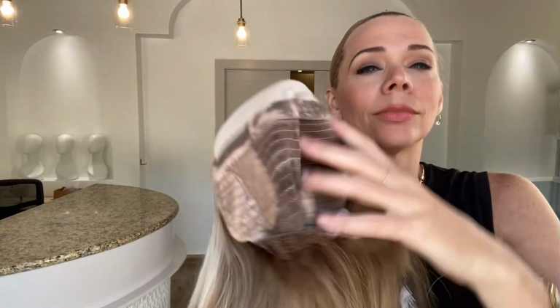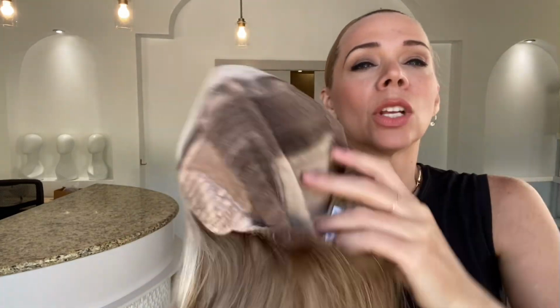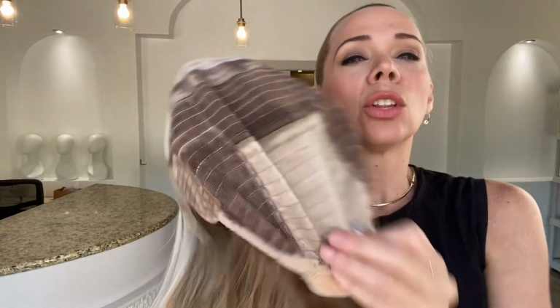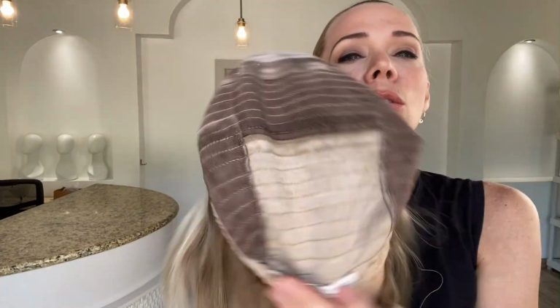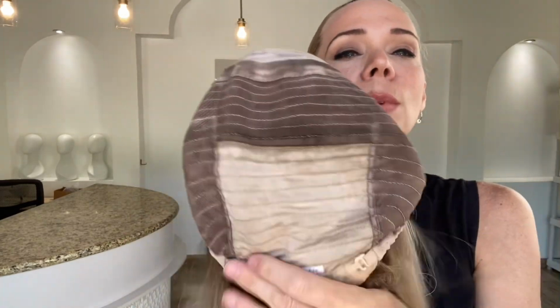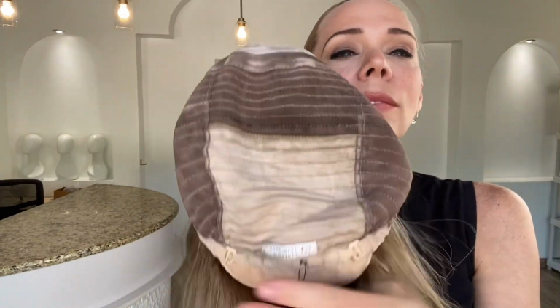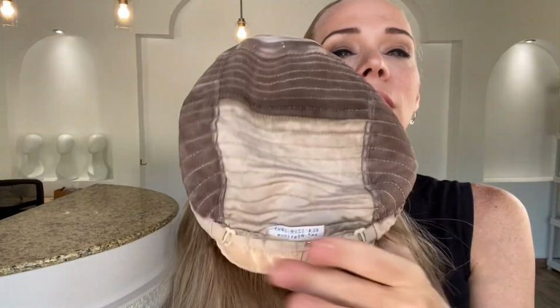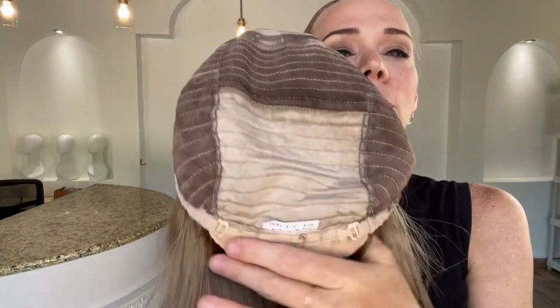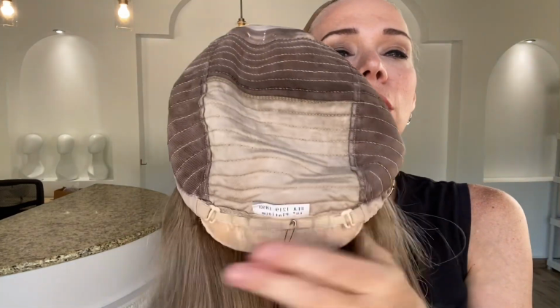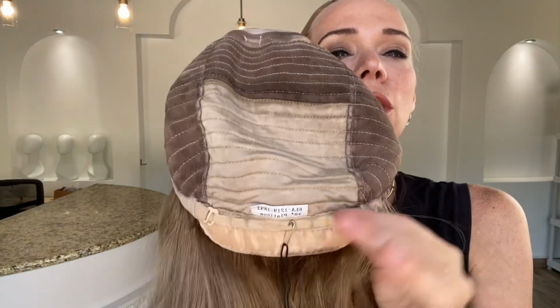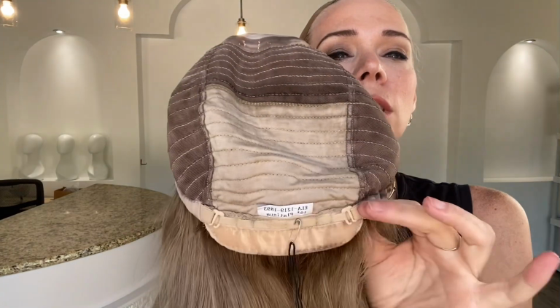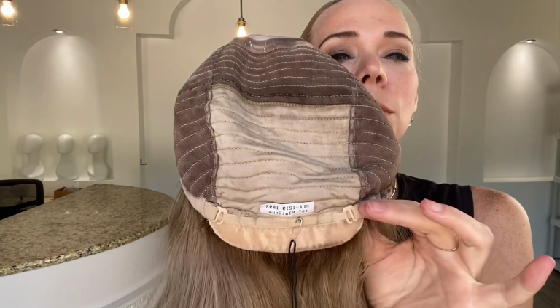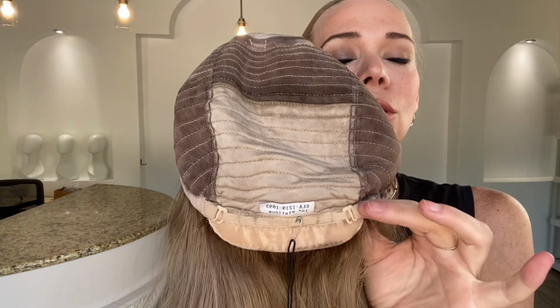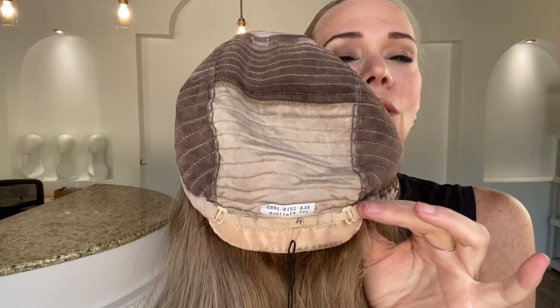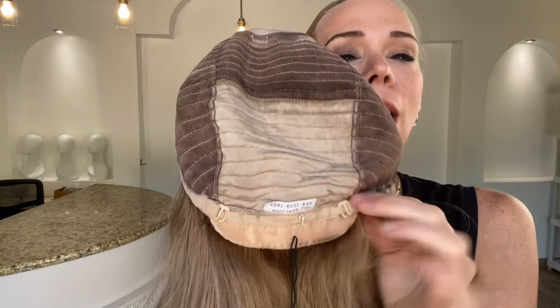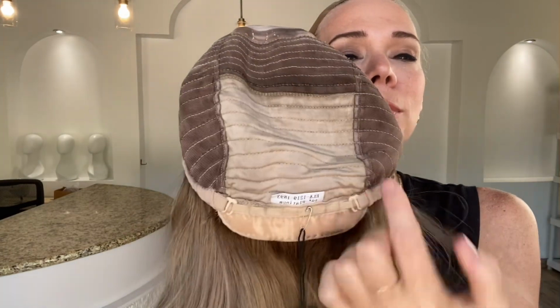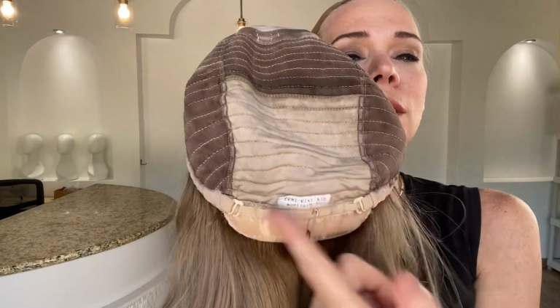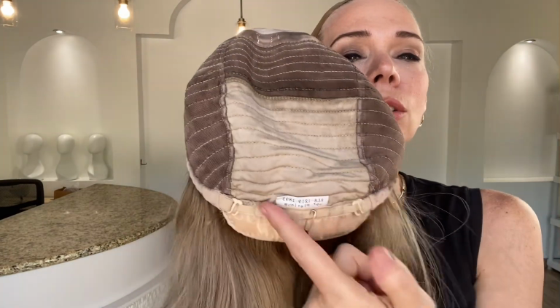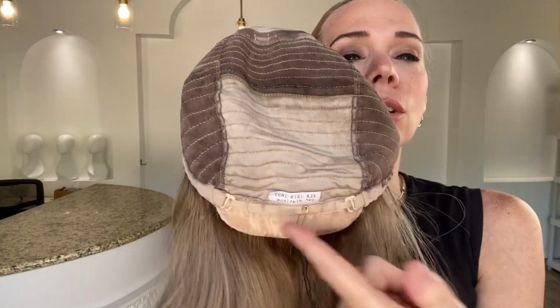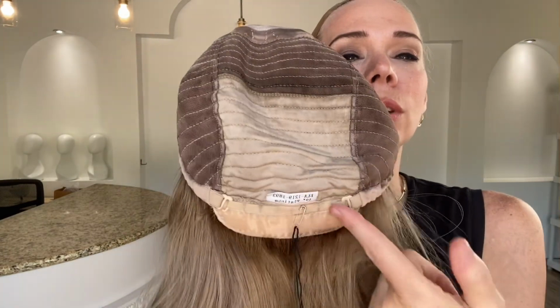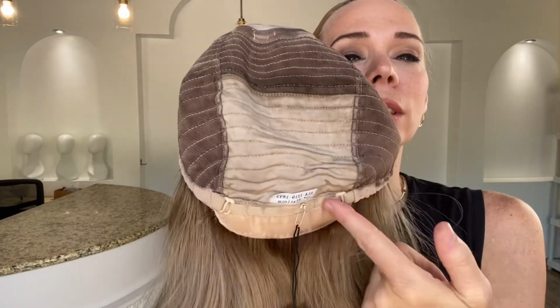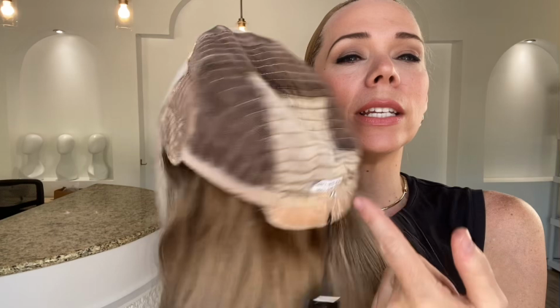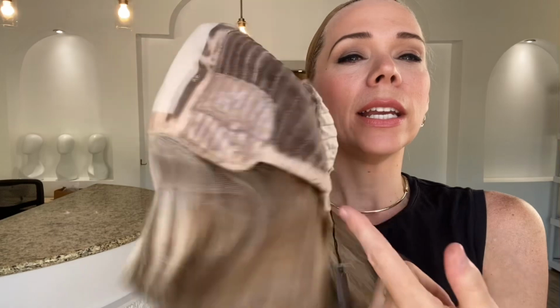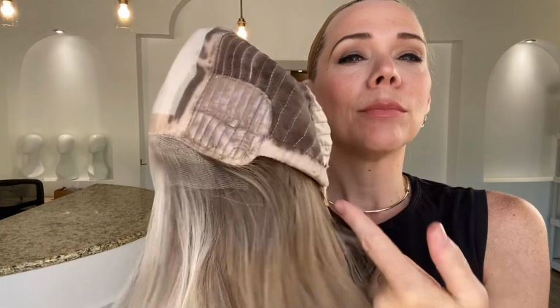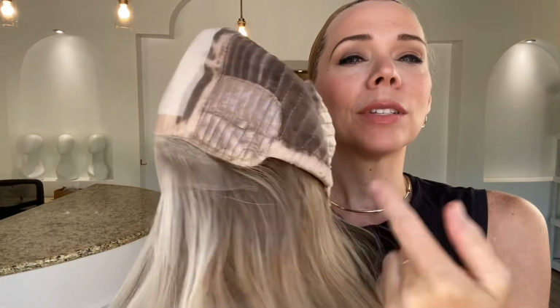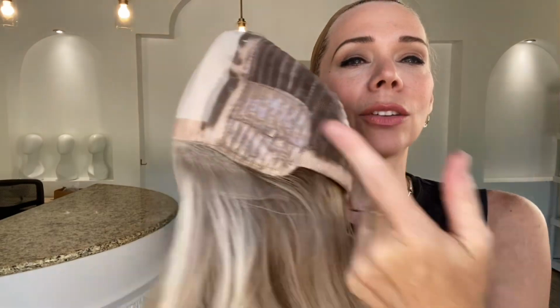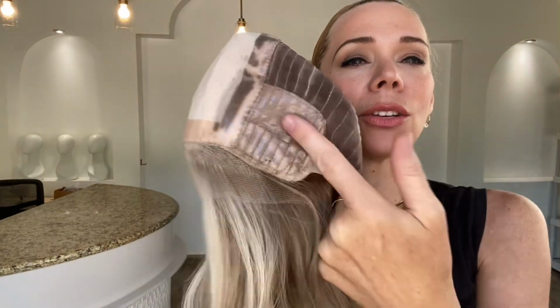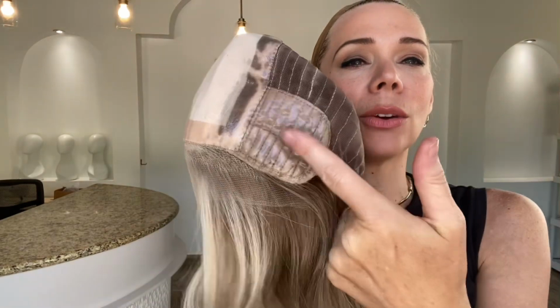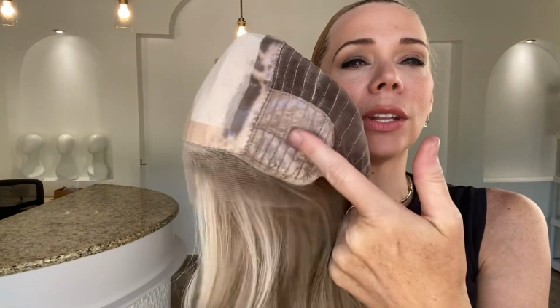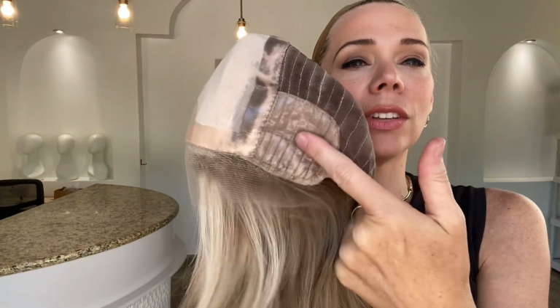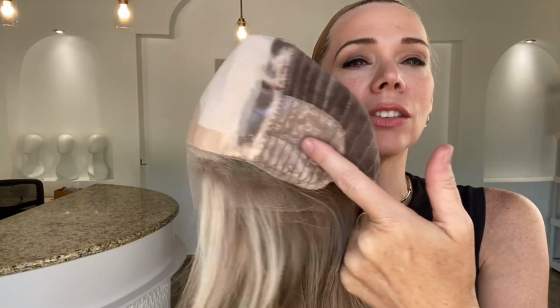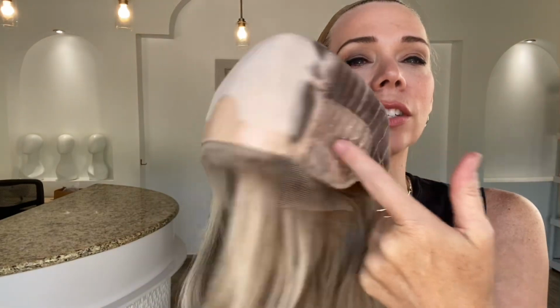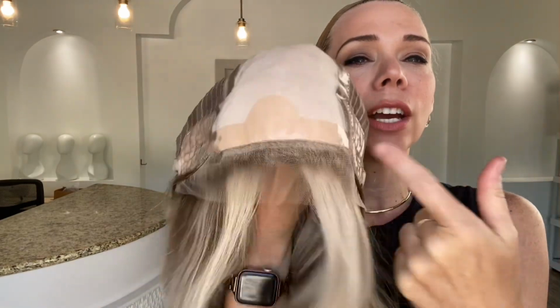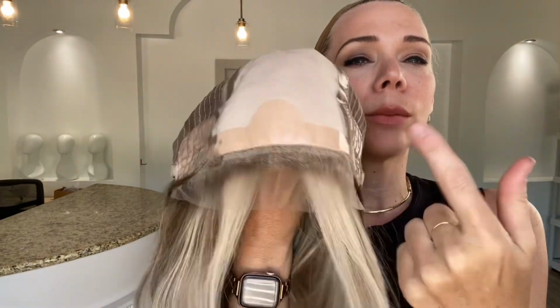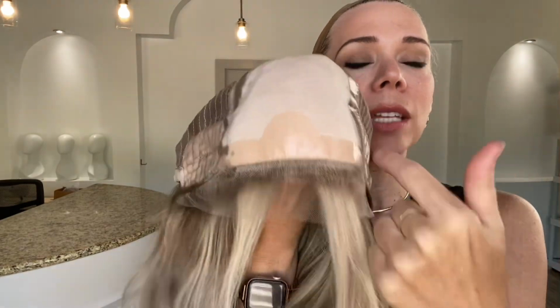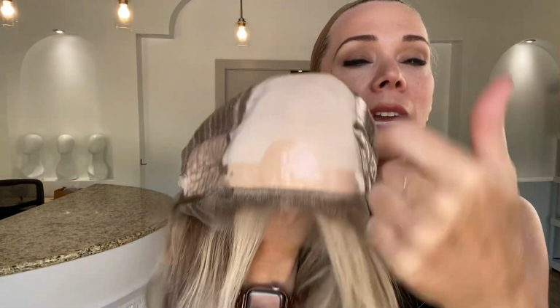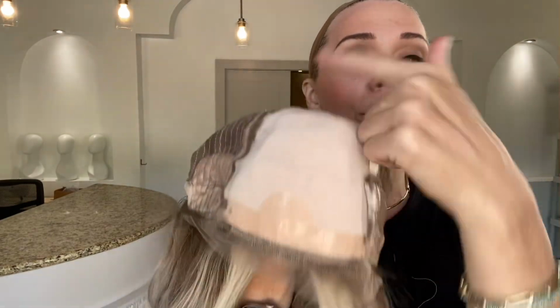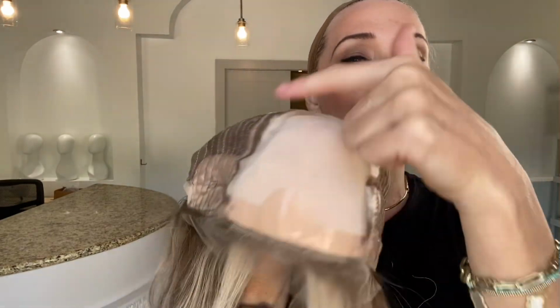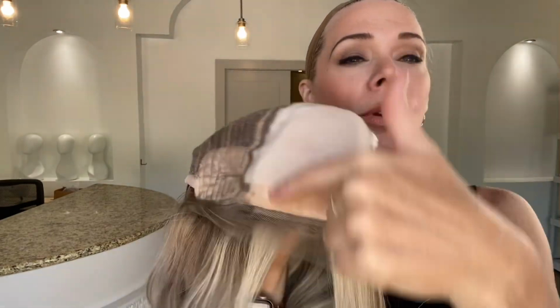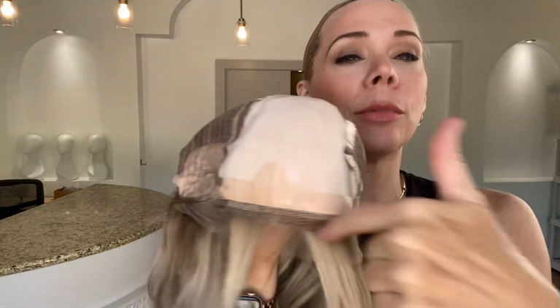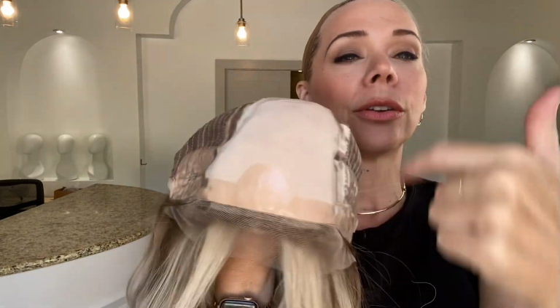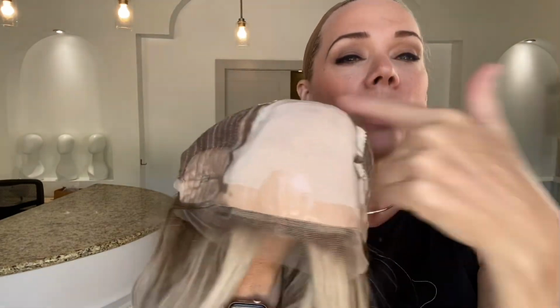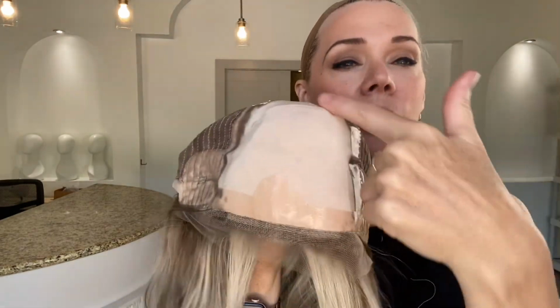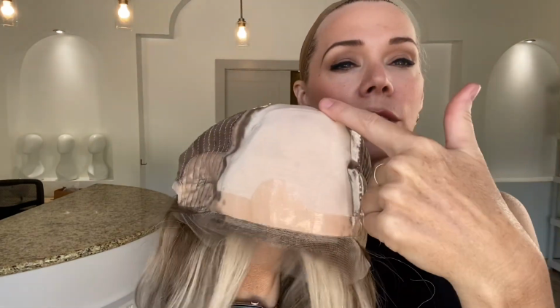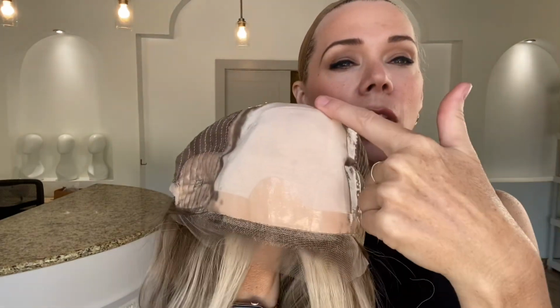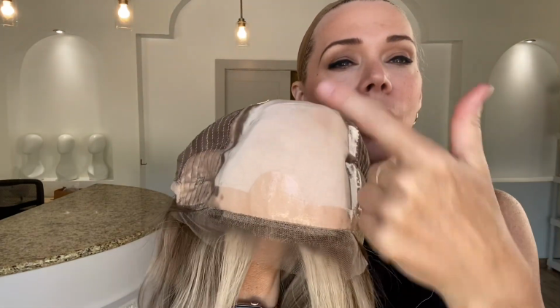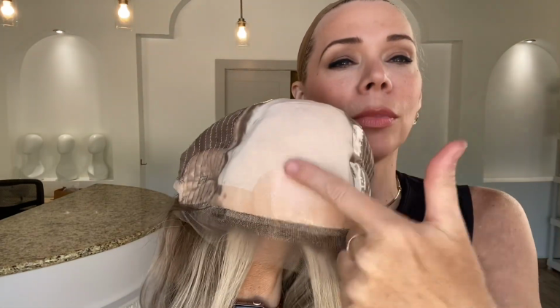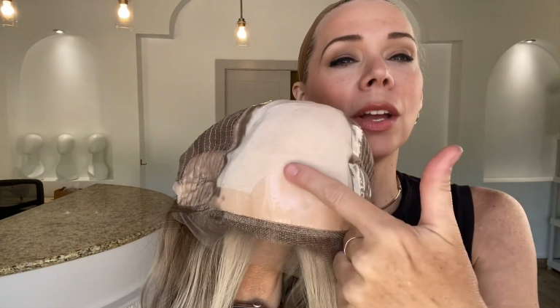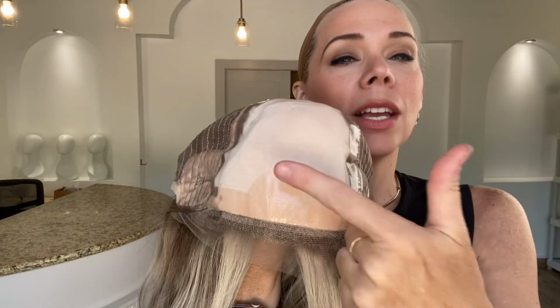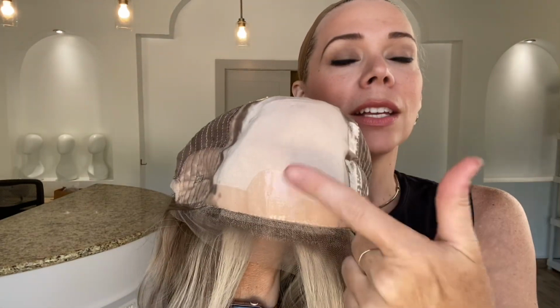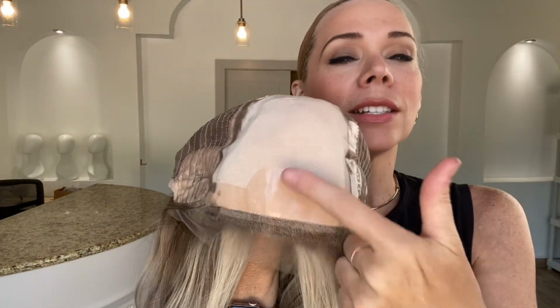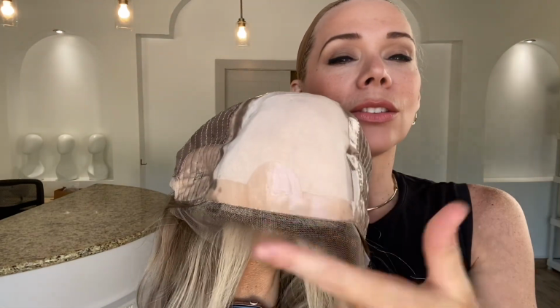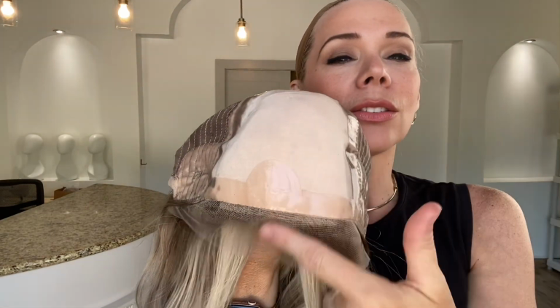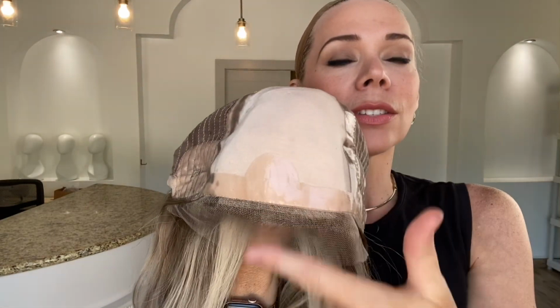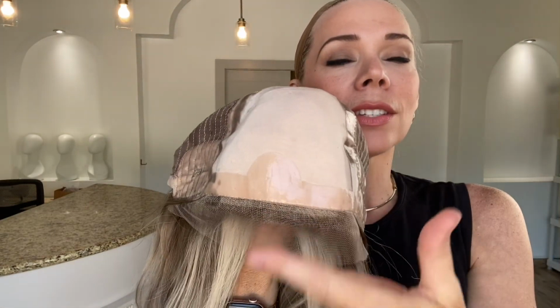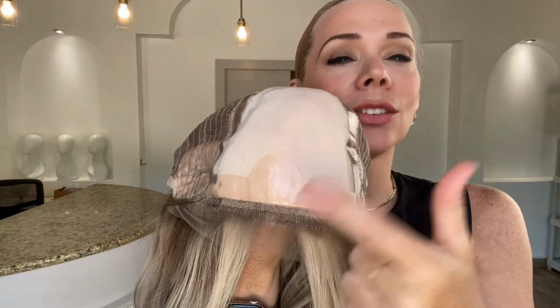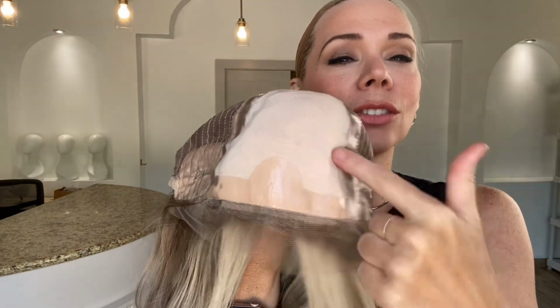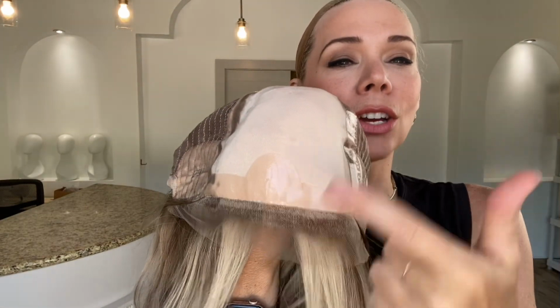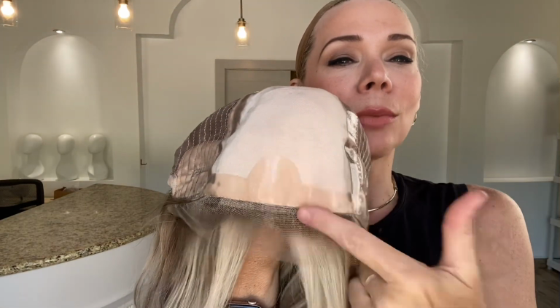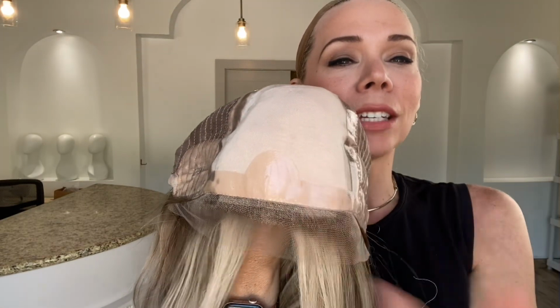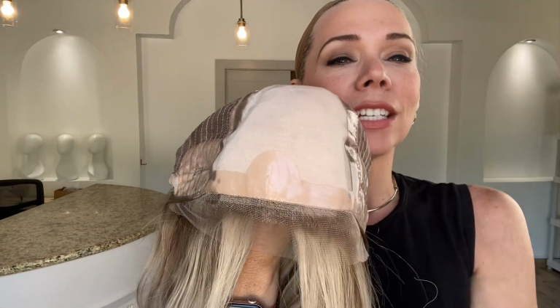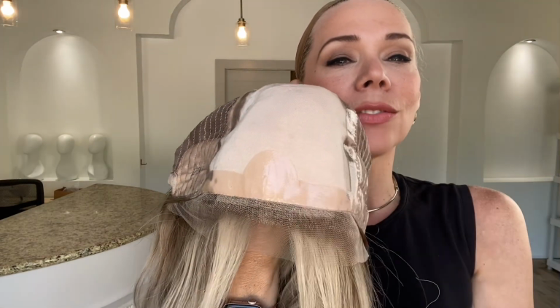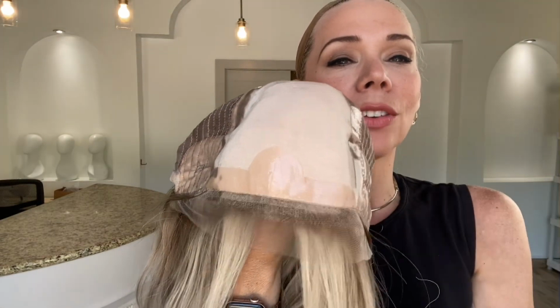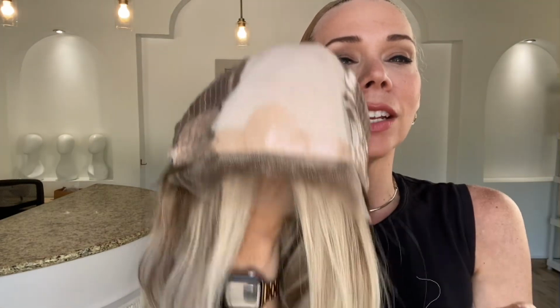It has clothes wefting with adjustable straps, silicone at the nape, silicone at the ear tabs, and a perimeter around the top. Silk top lace front.